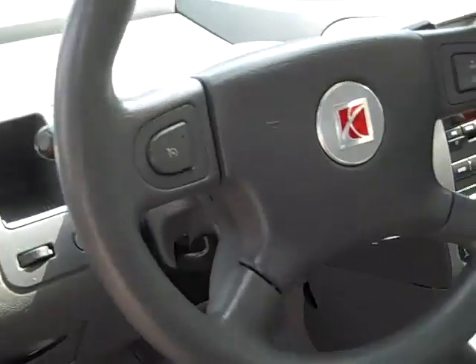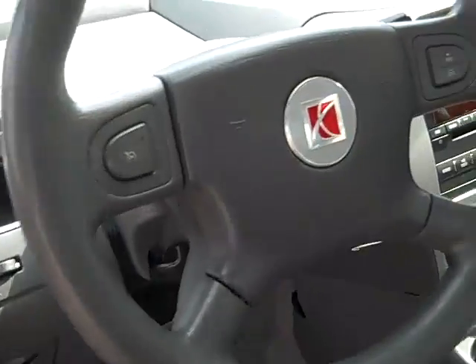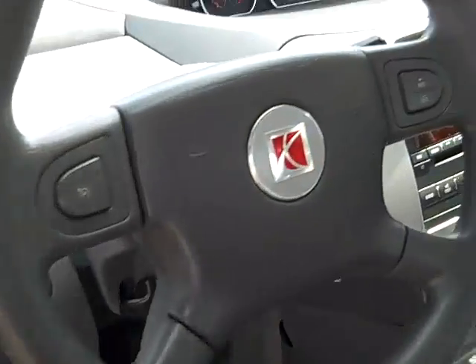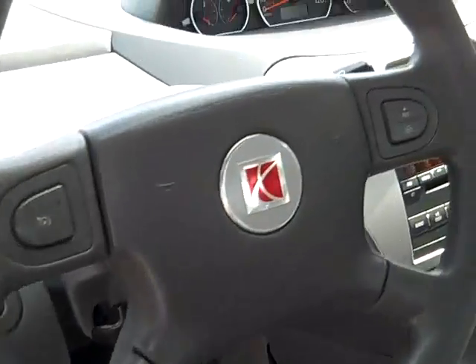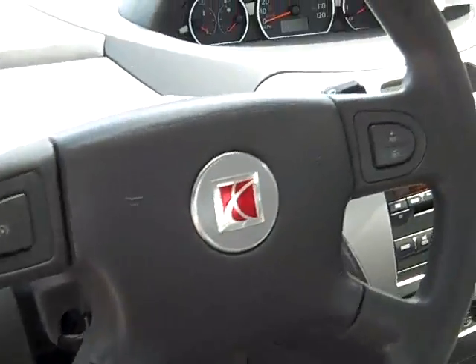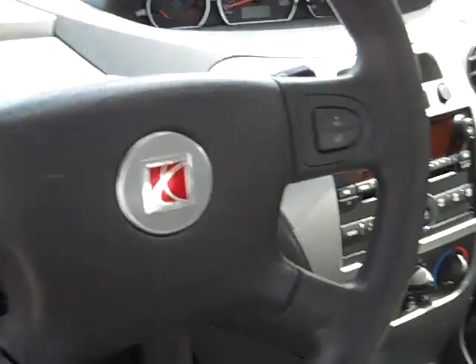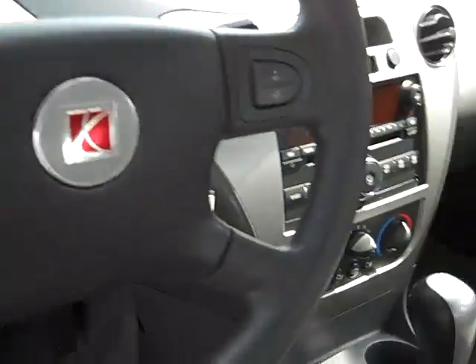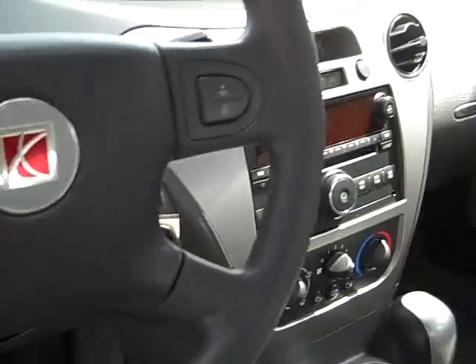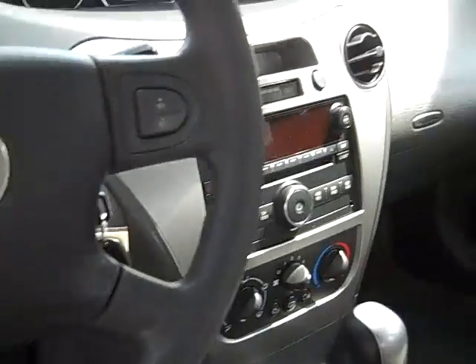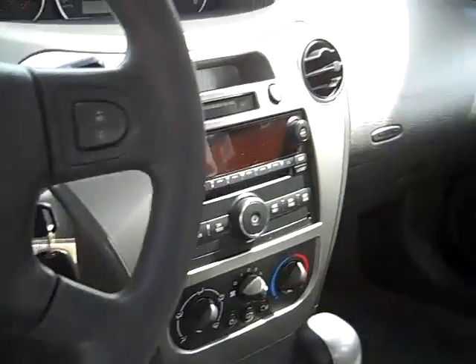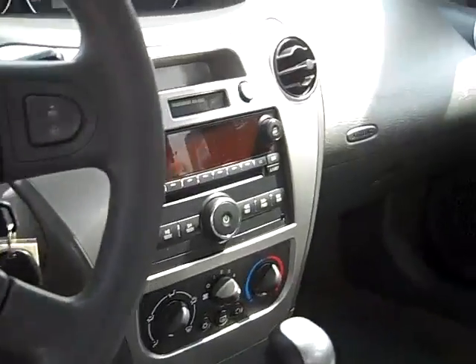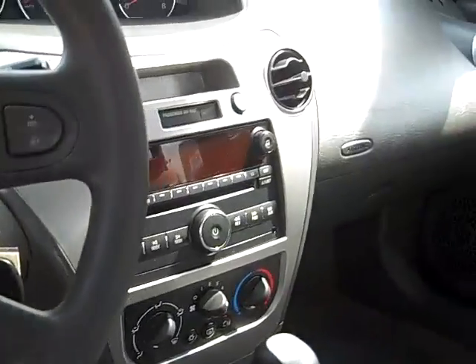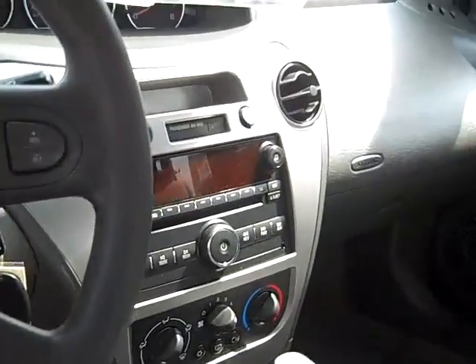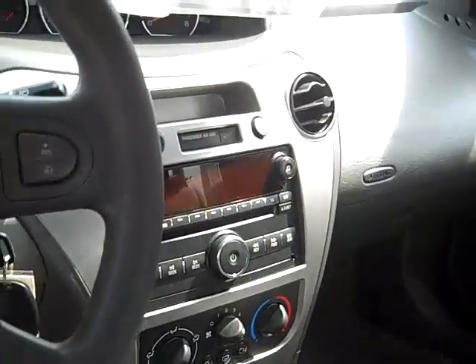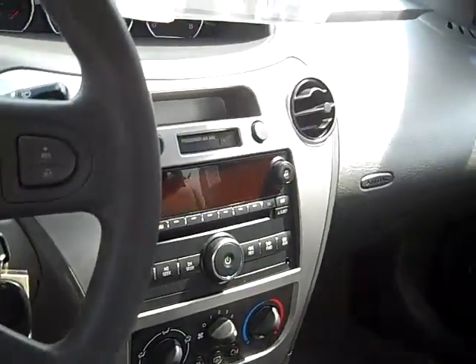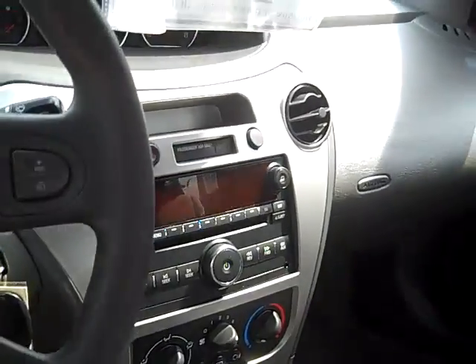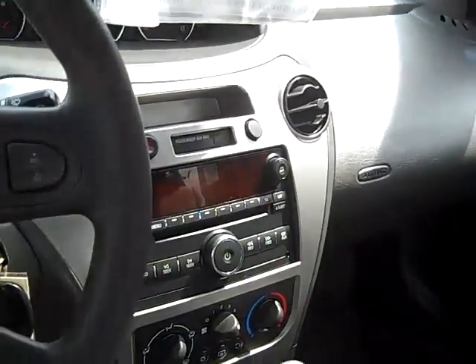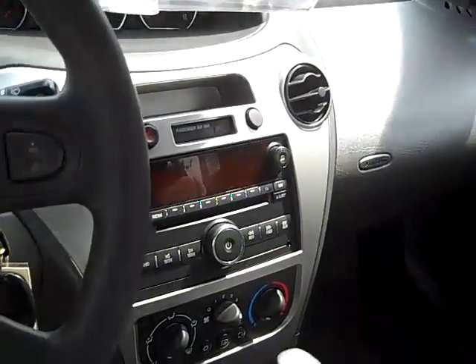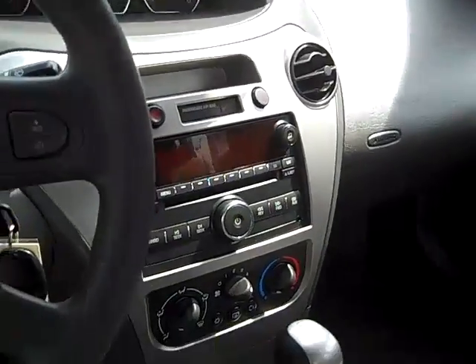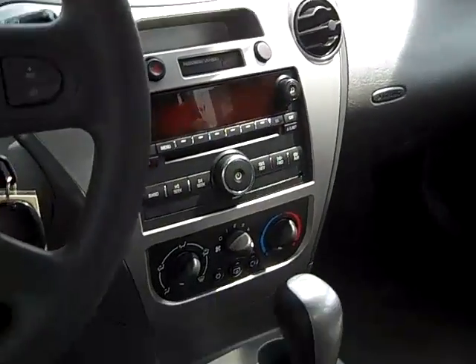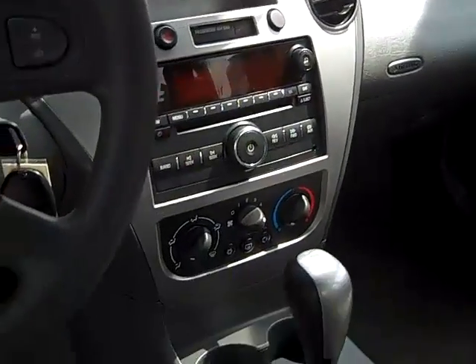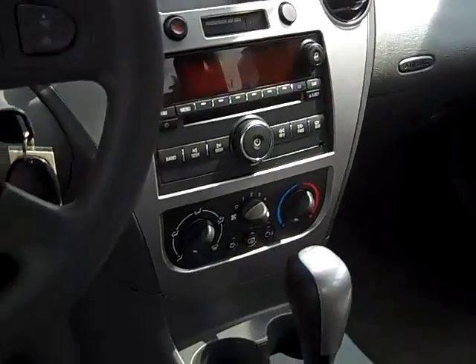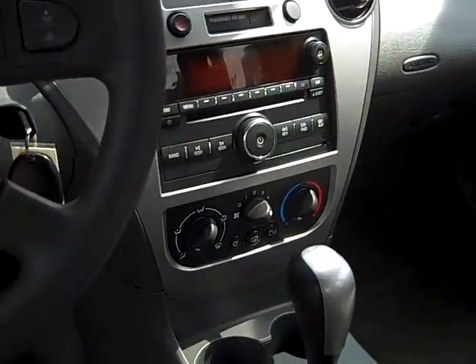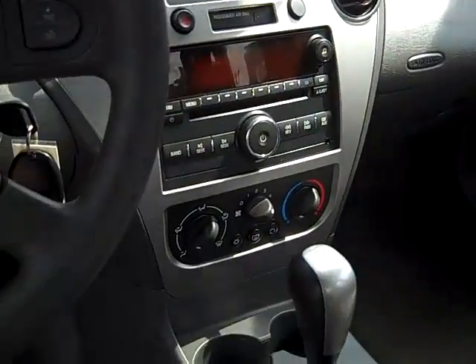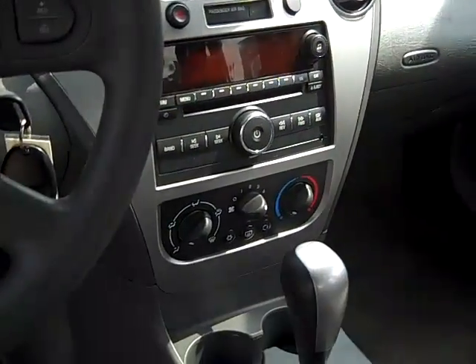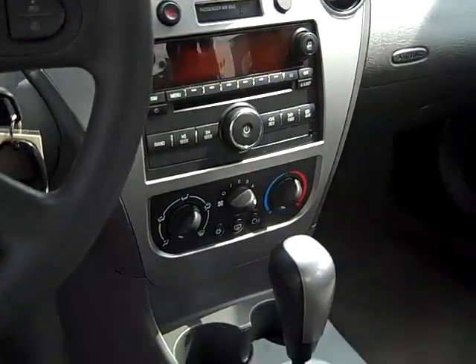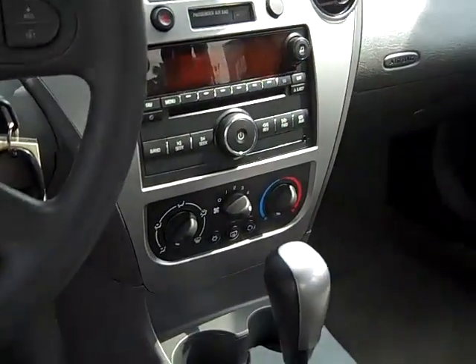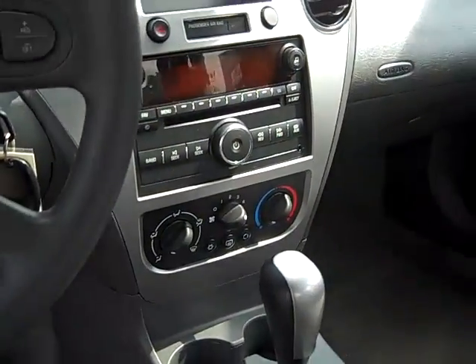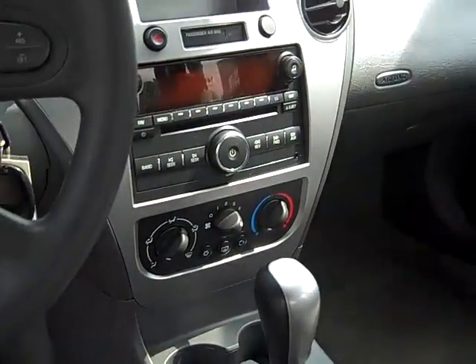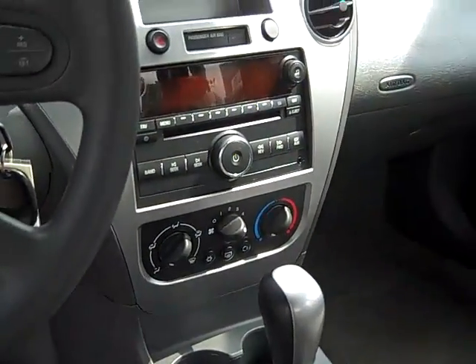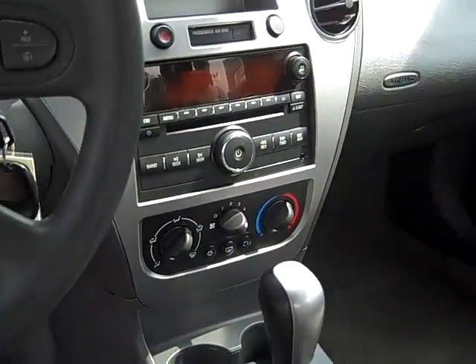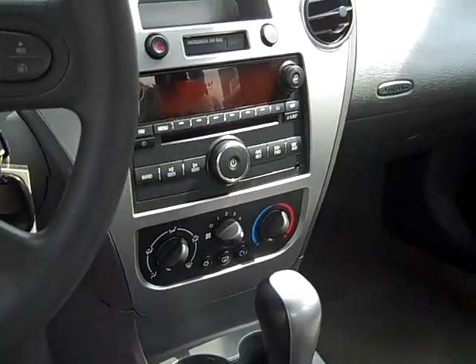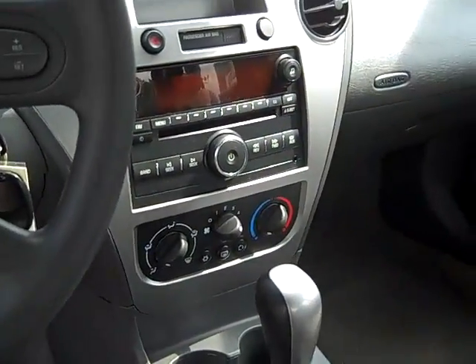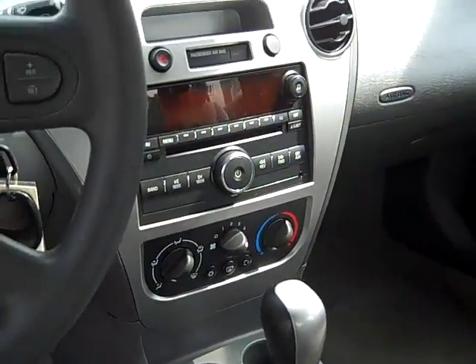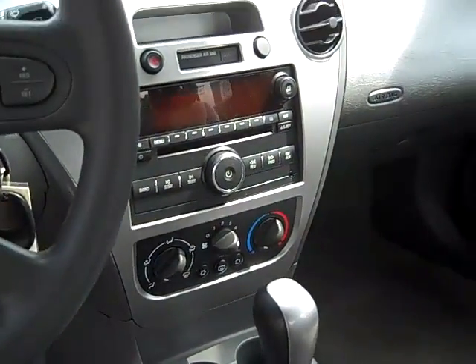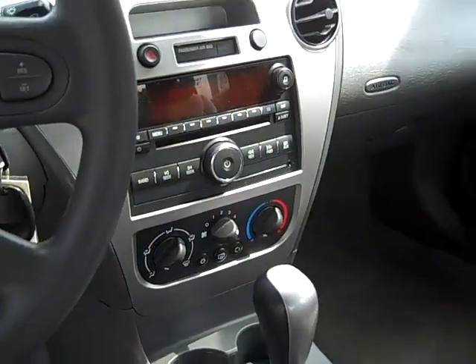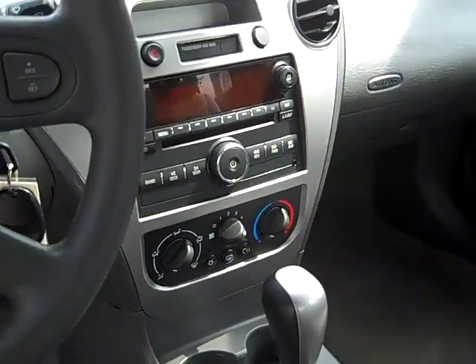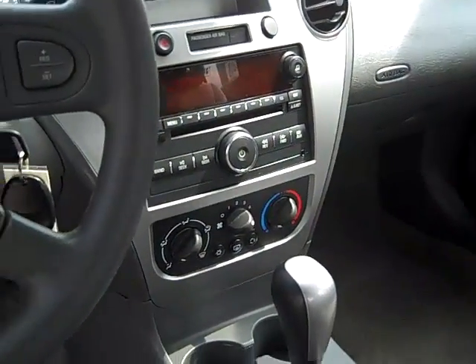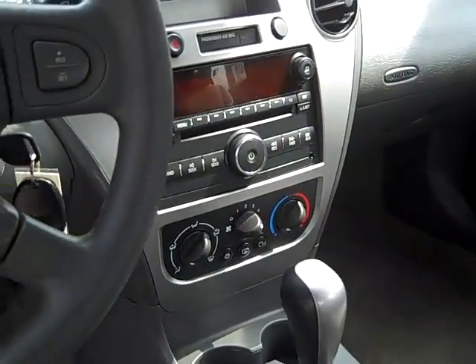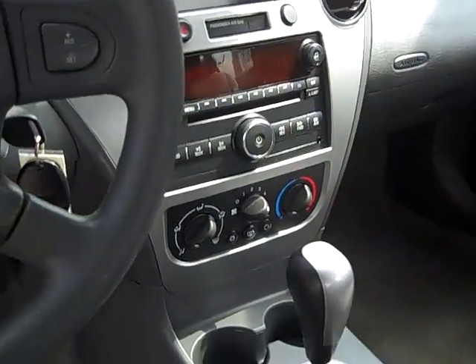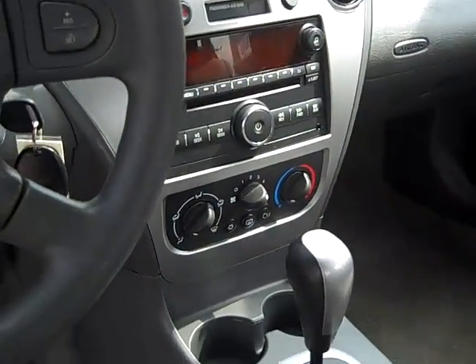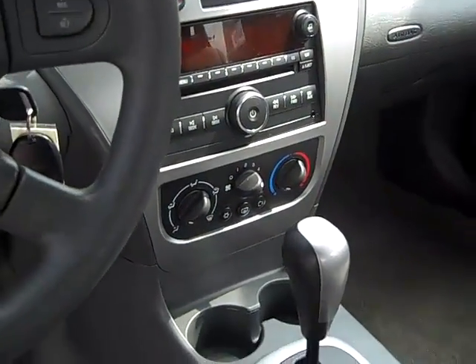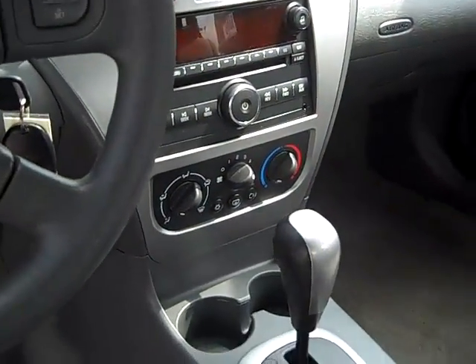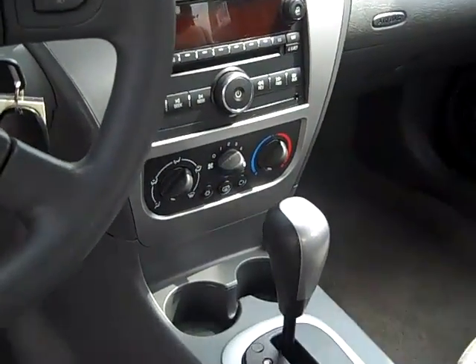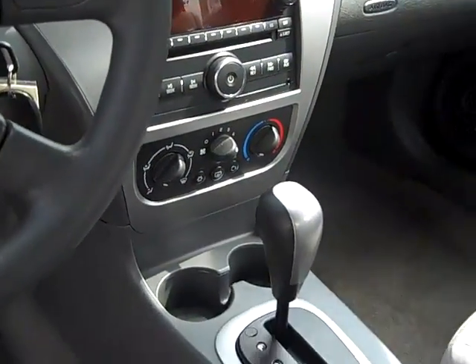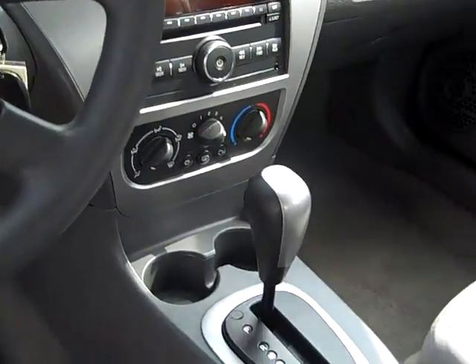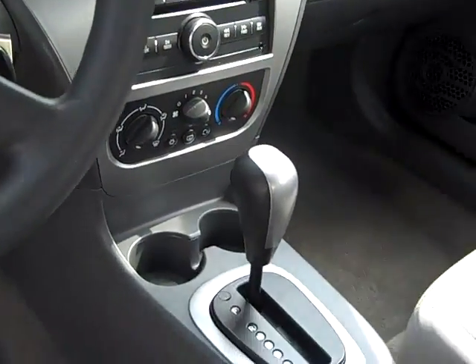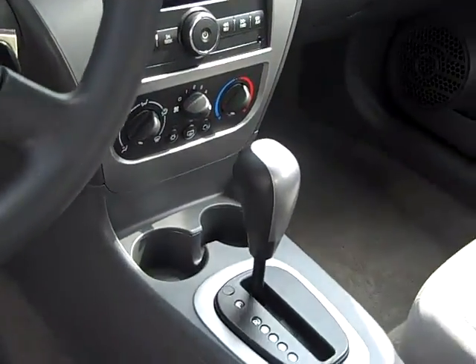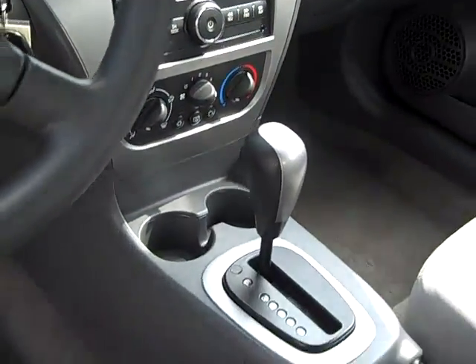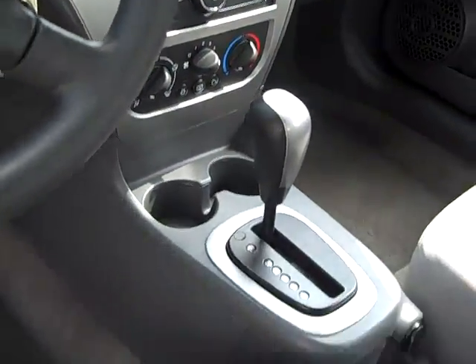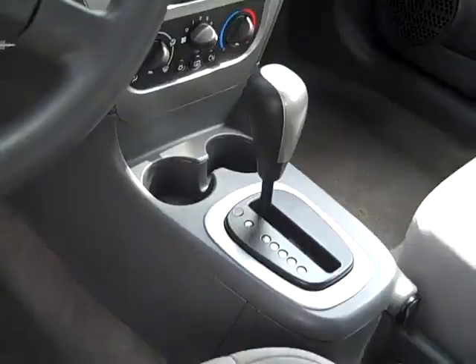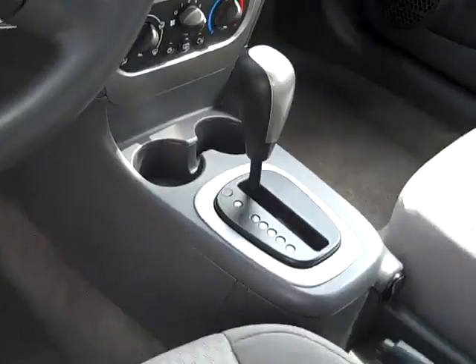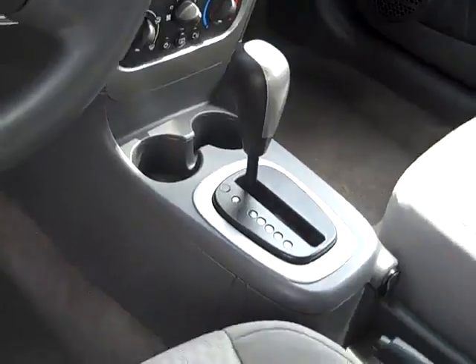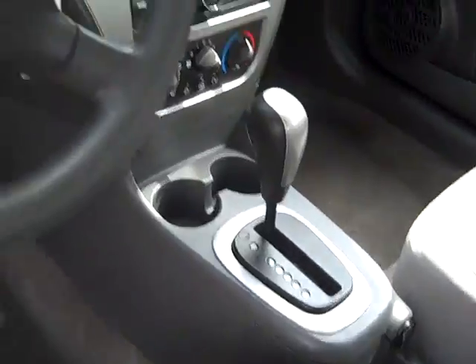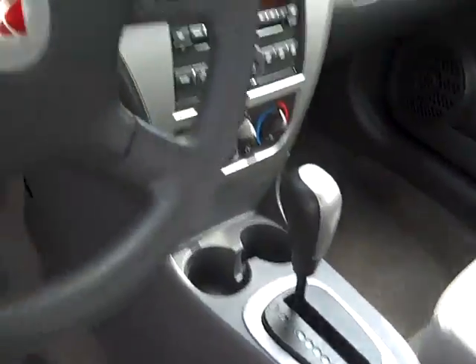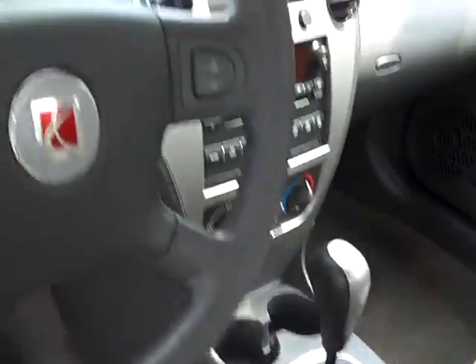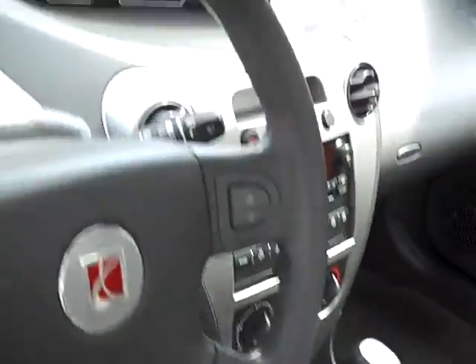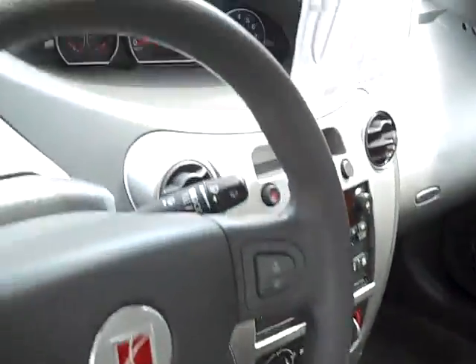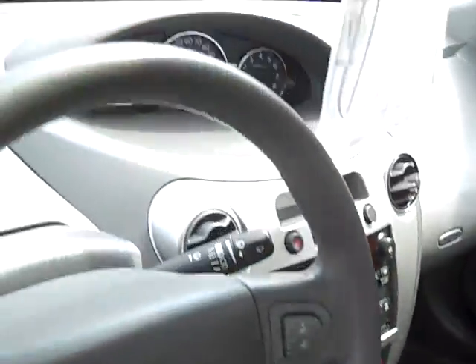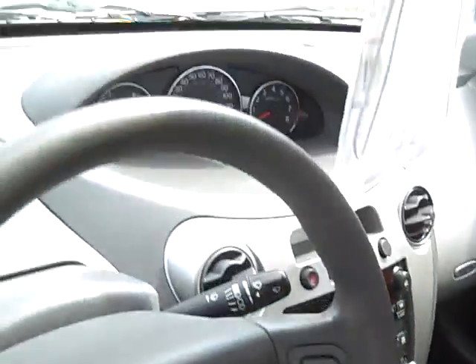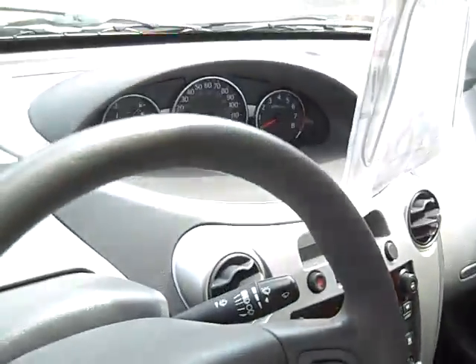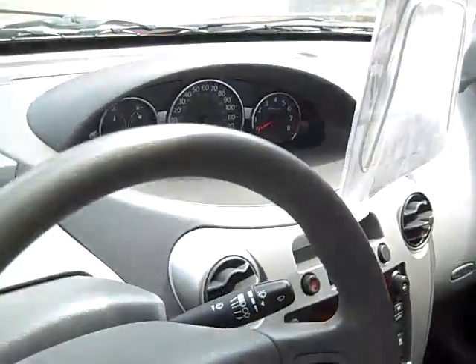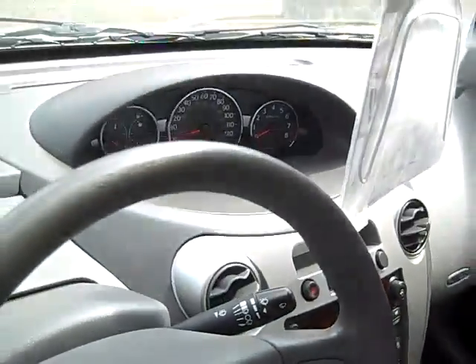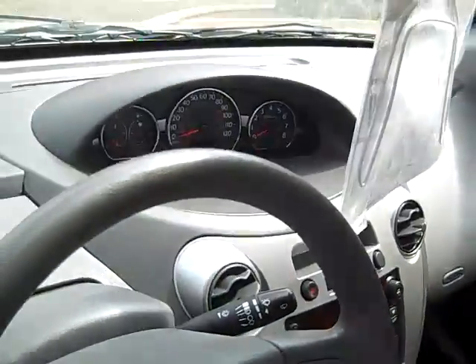Cruise control, CD player with auxiliary input for MP3. Heat and air conditioning, automatic transmission.